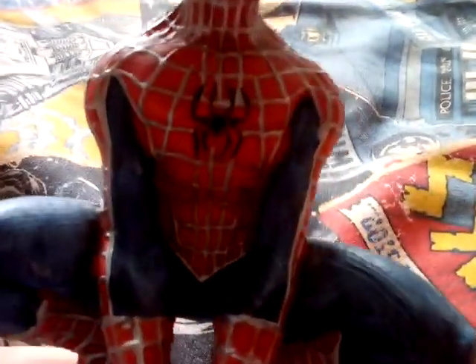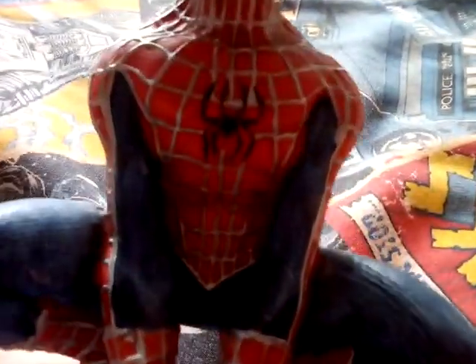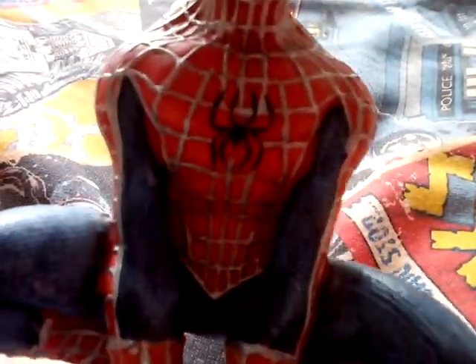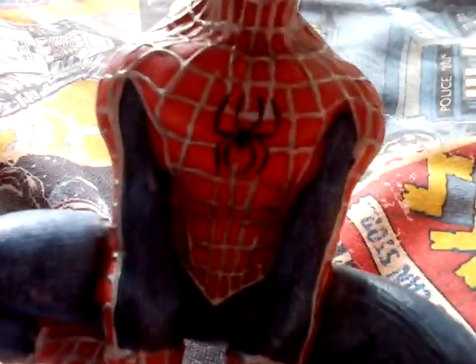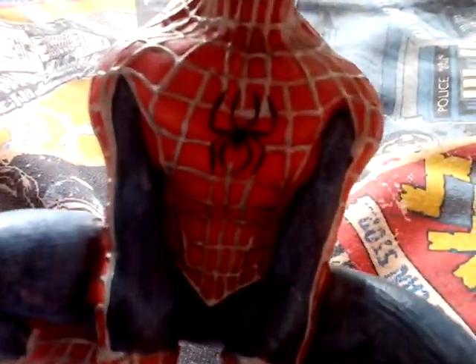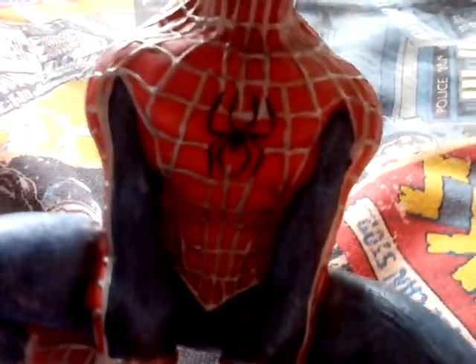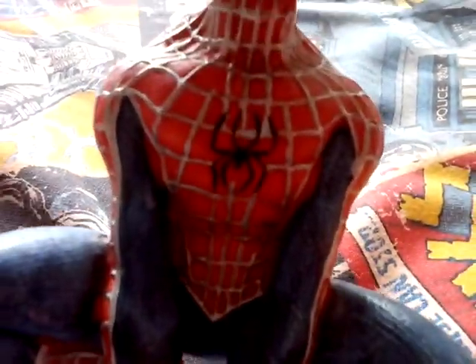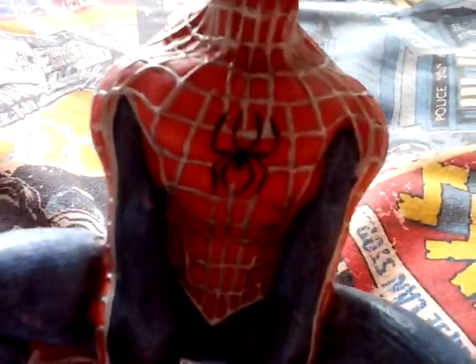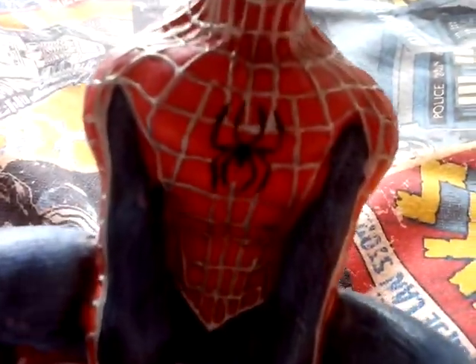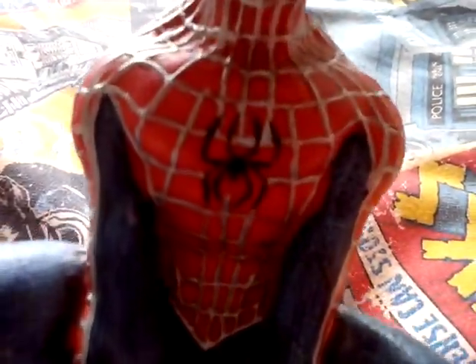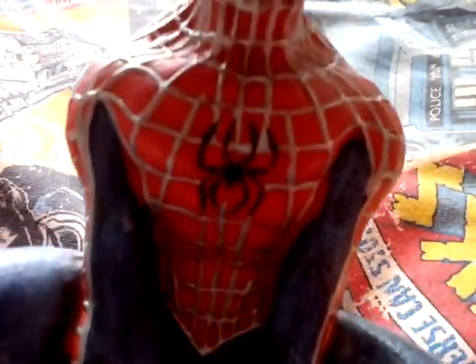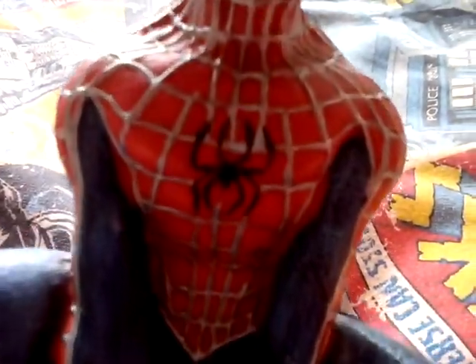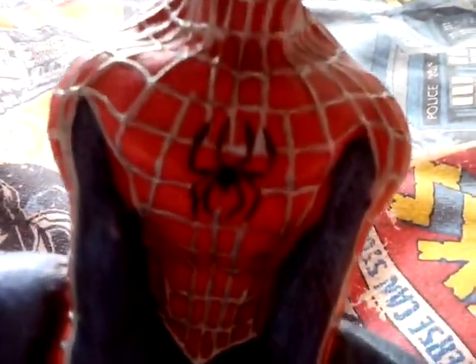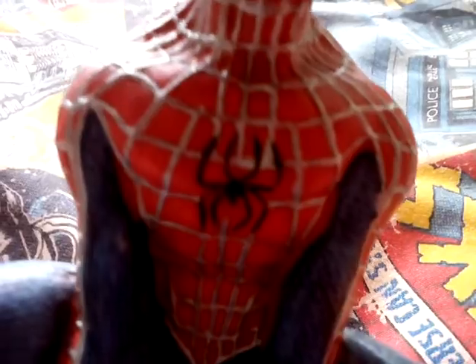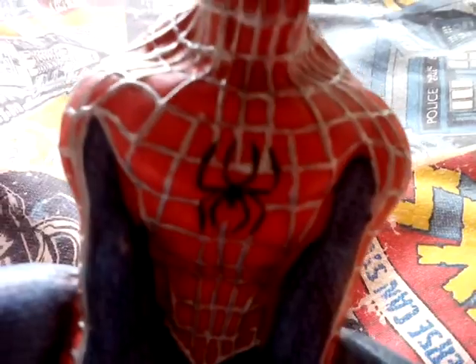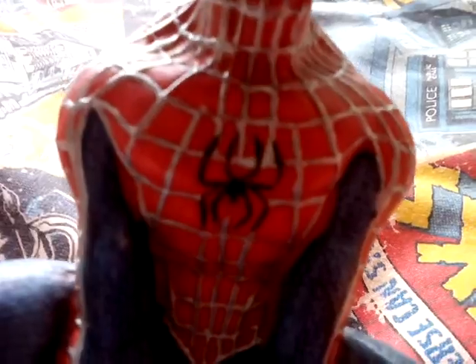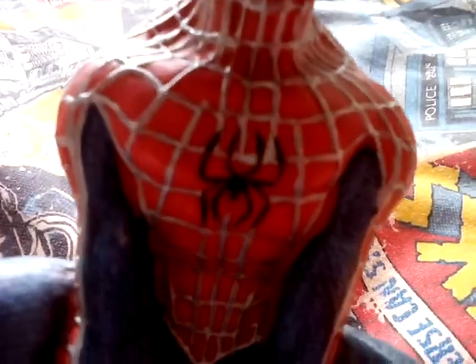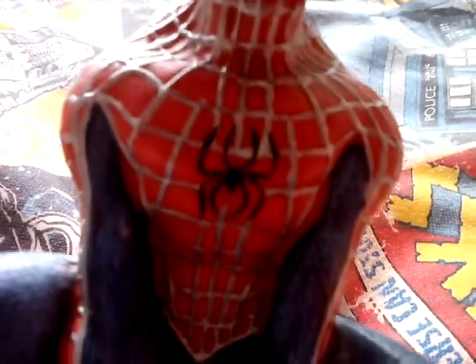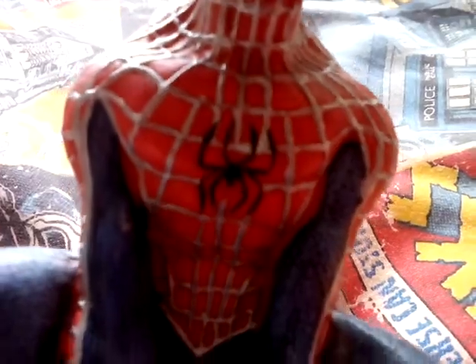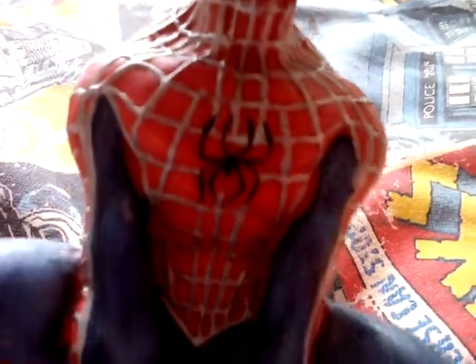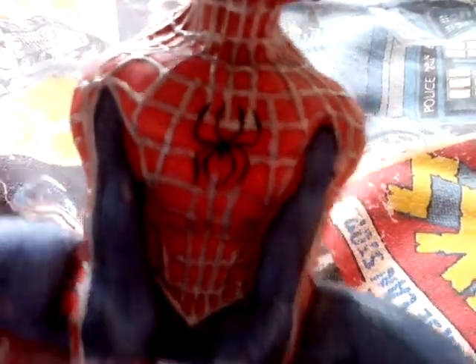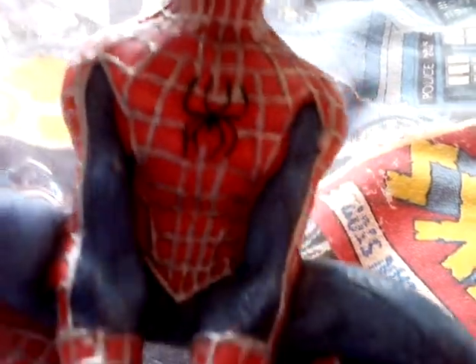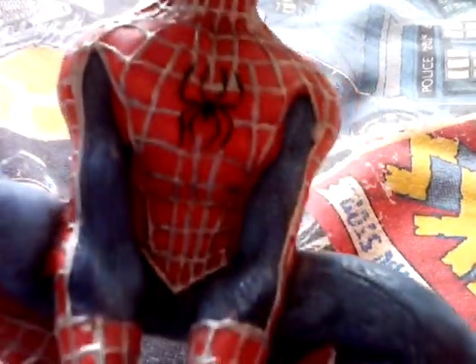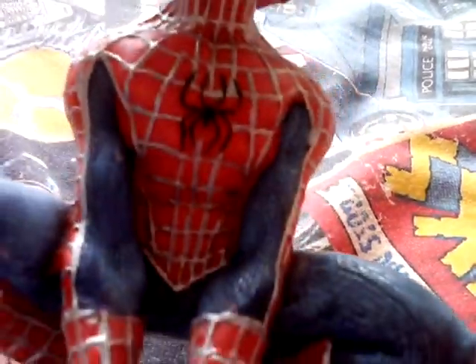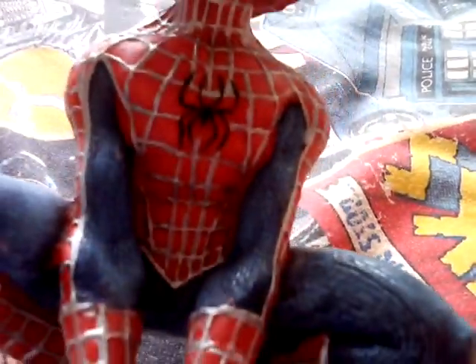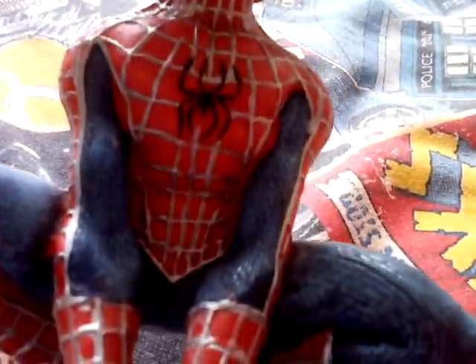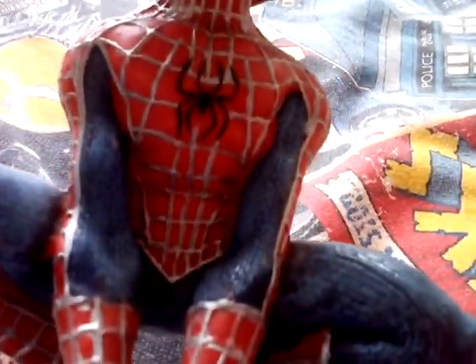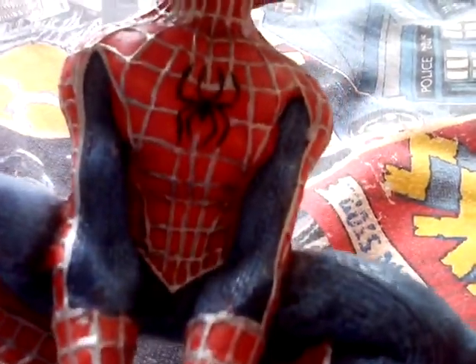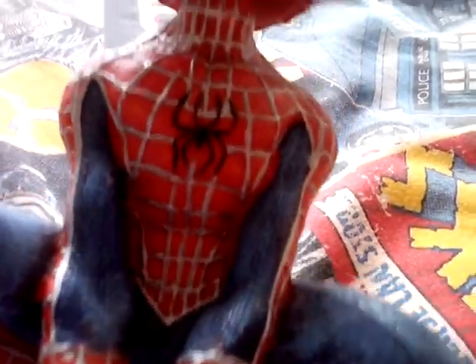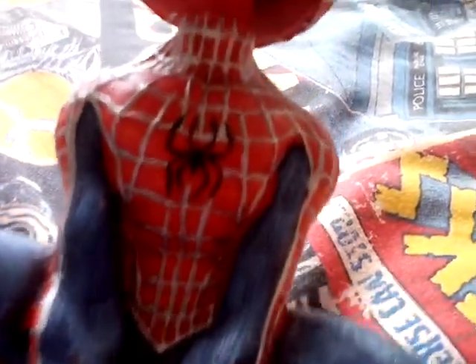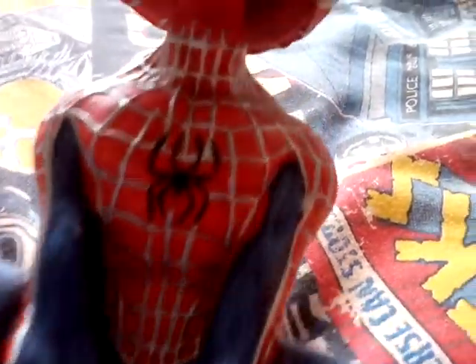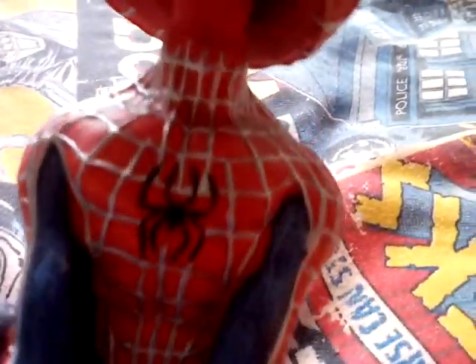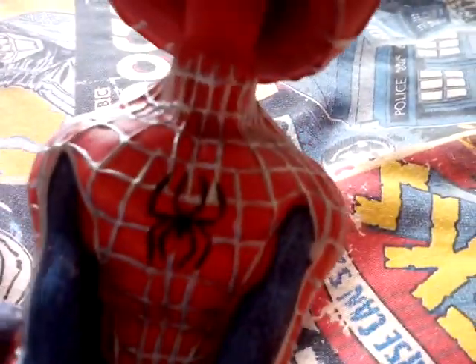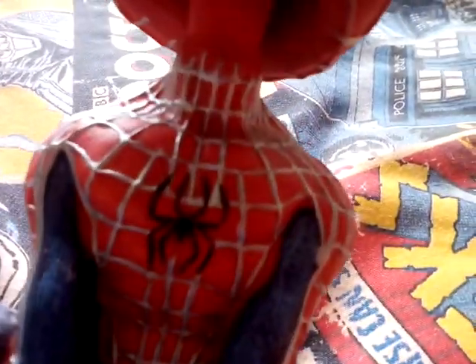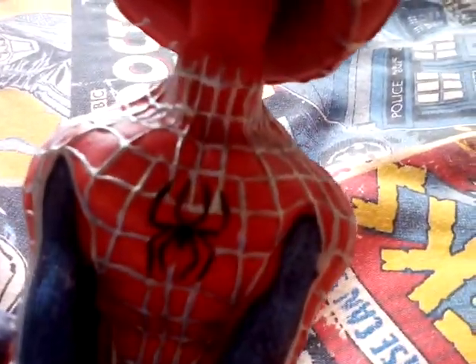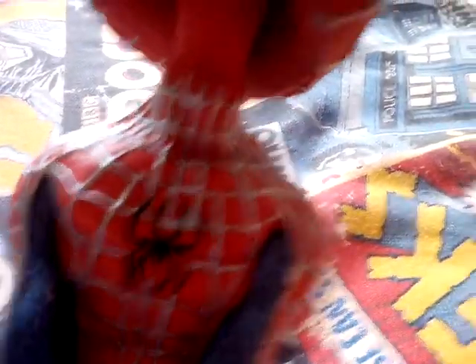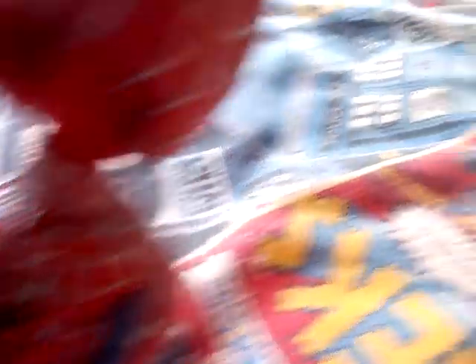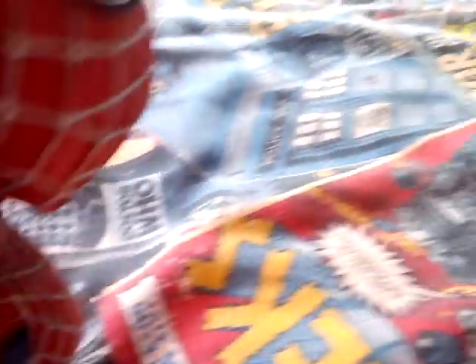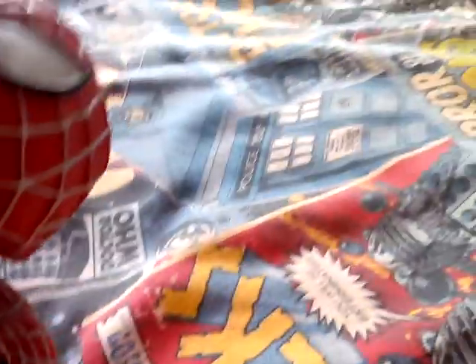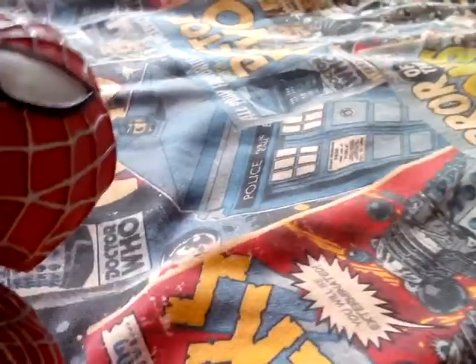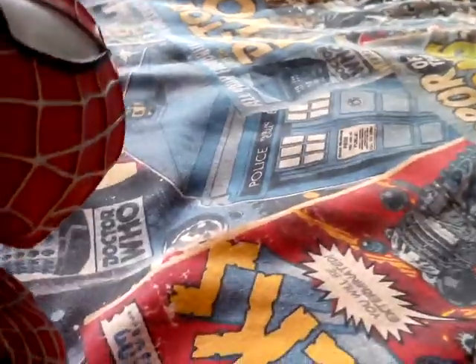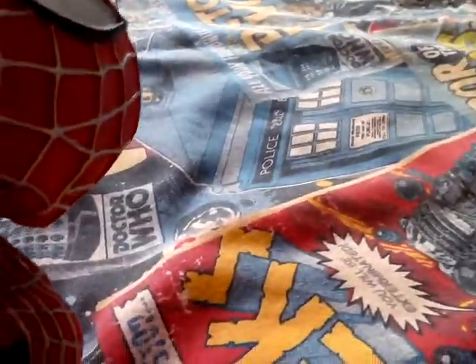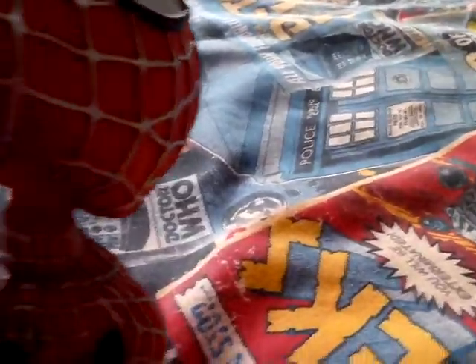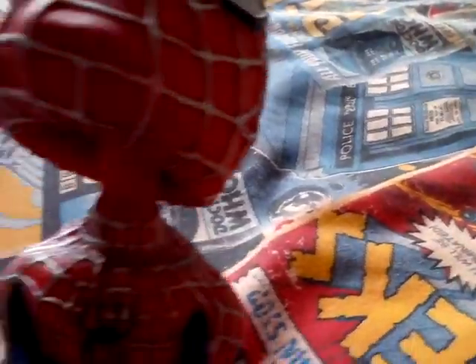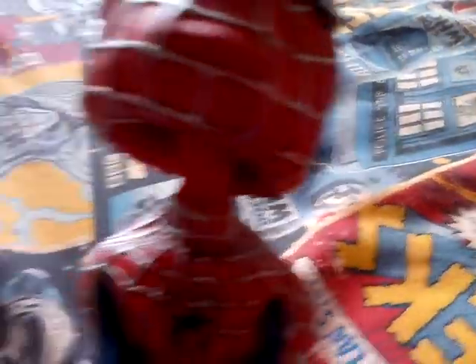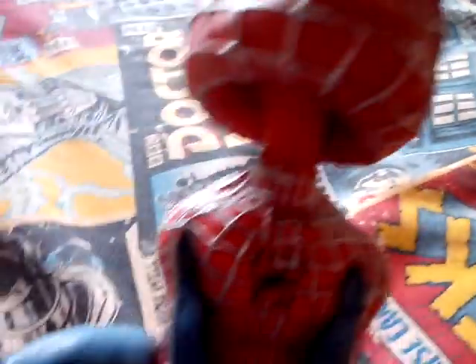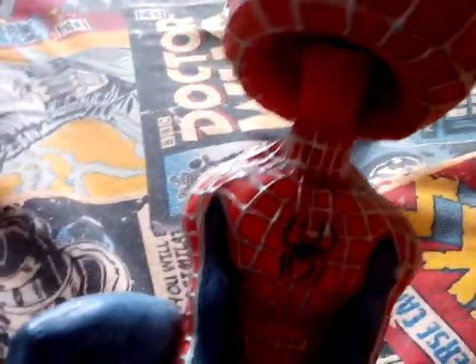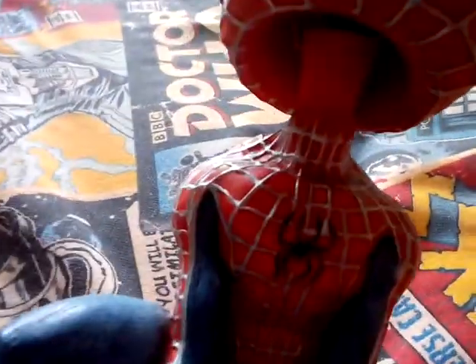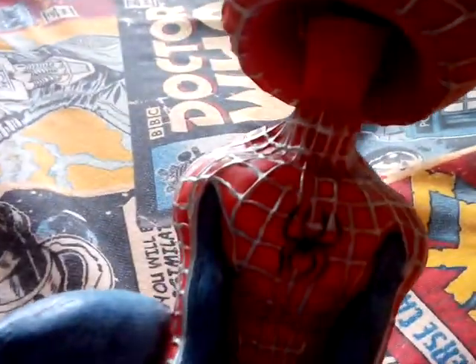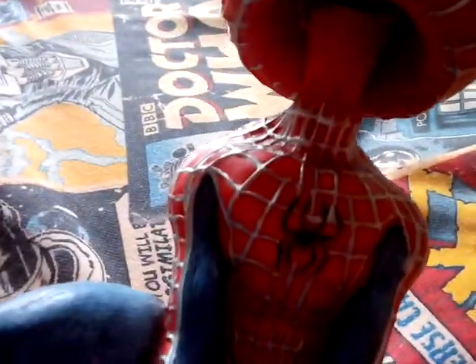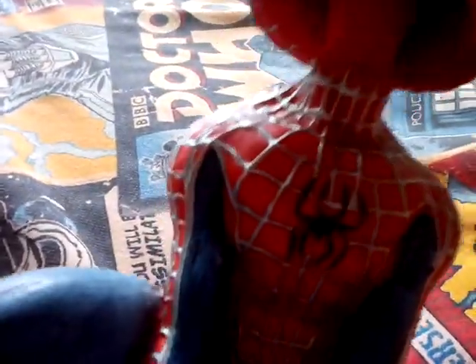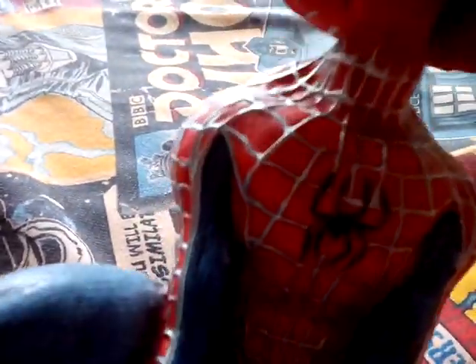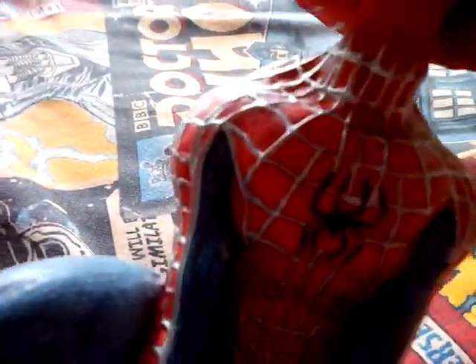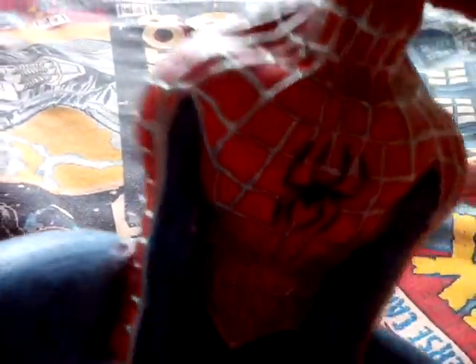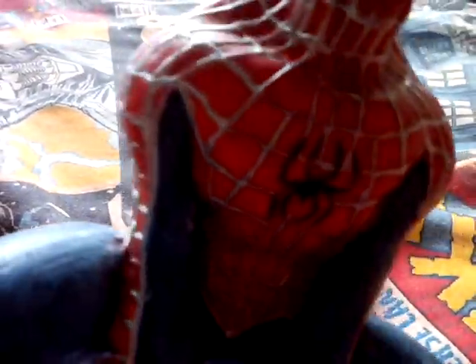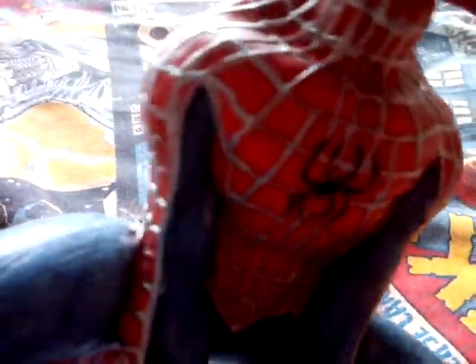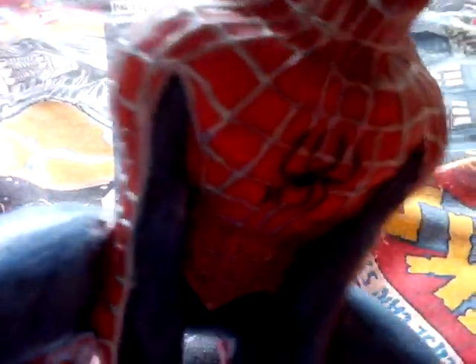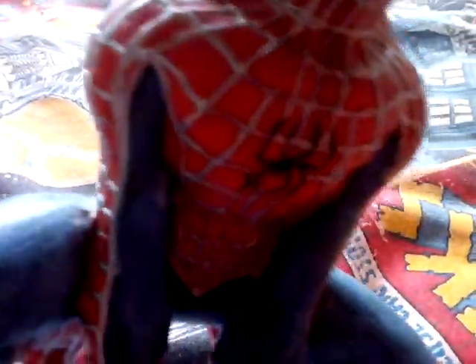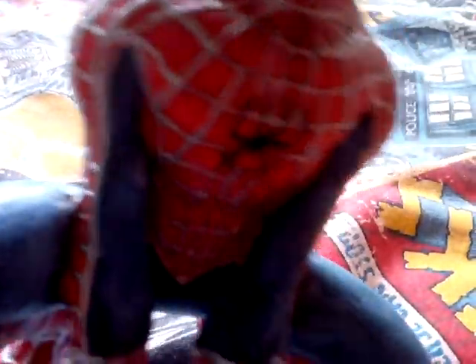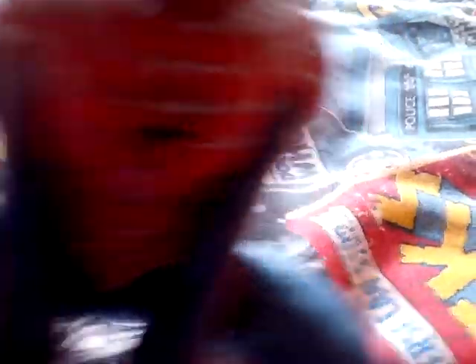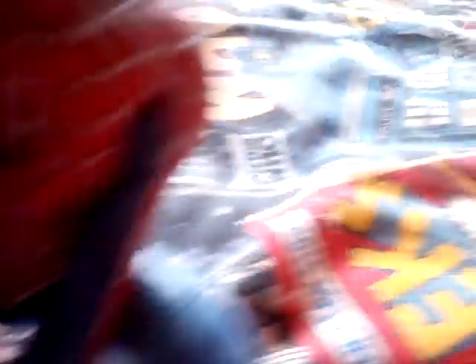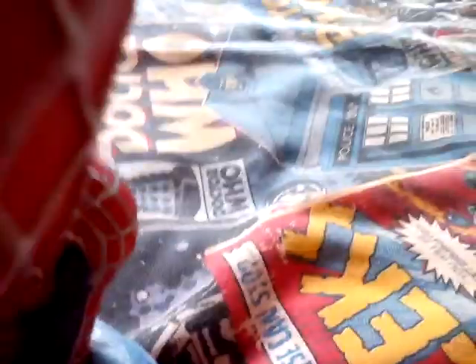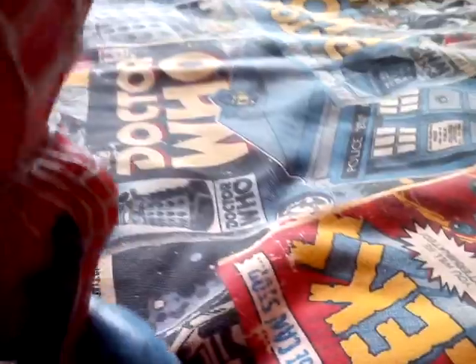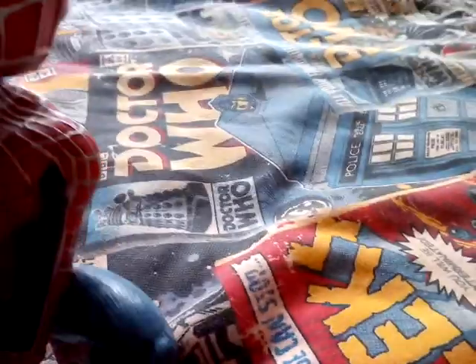There's the spider emblem there and that's not too badly done. There's the abs. I really like the silver webbing though.